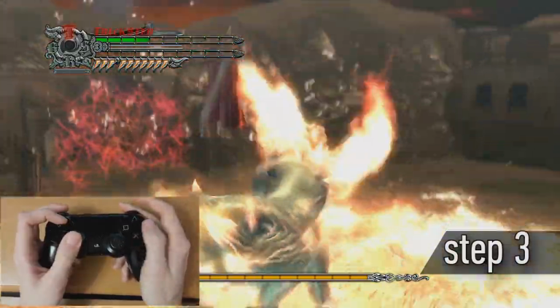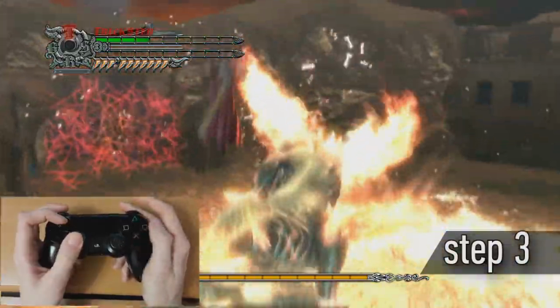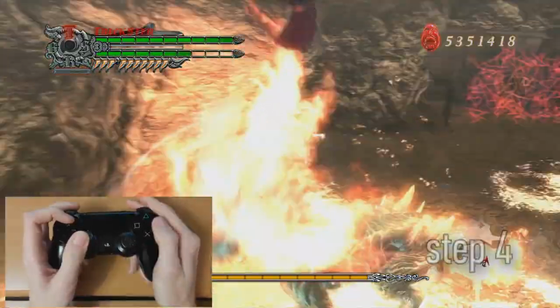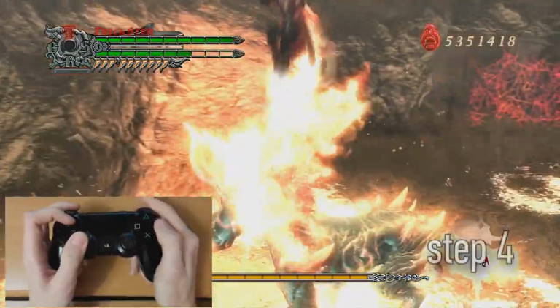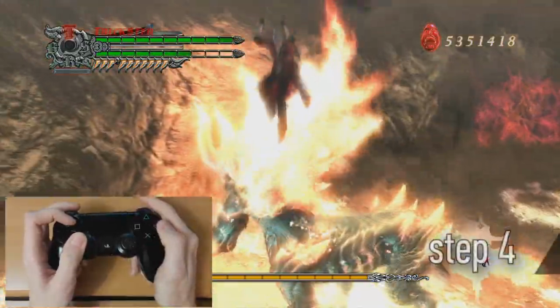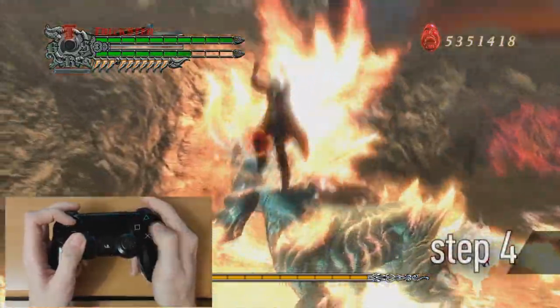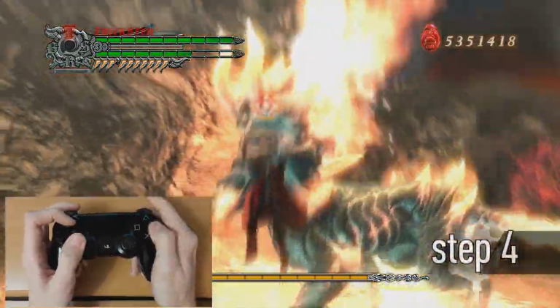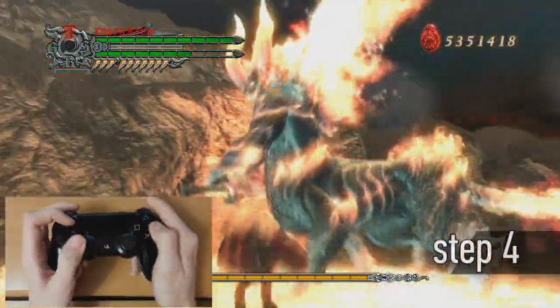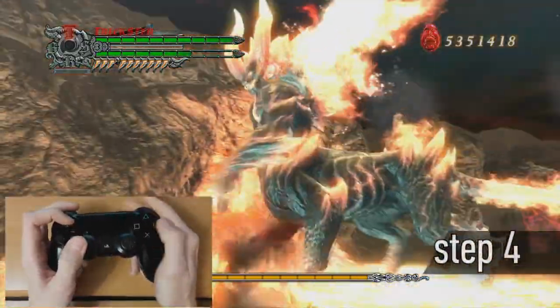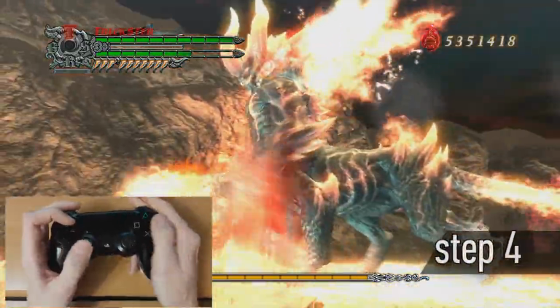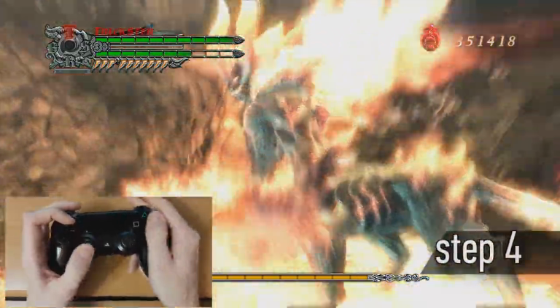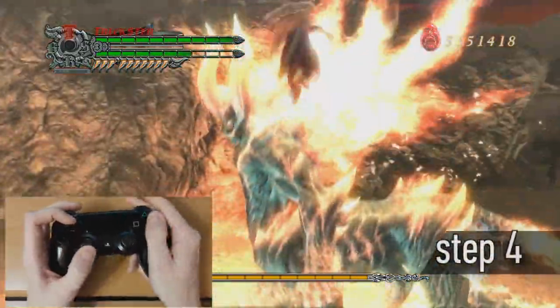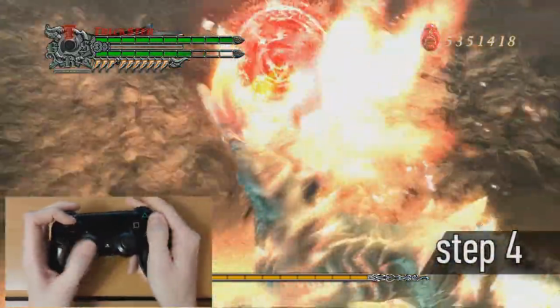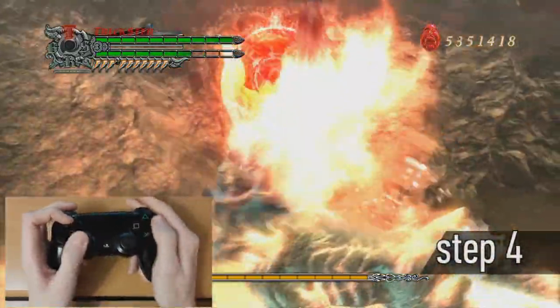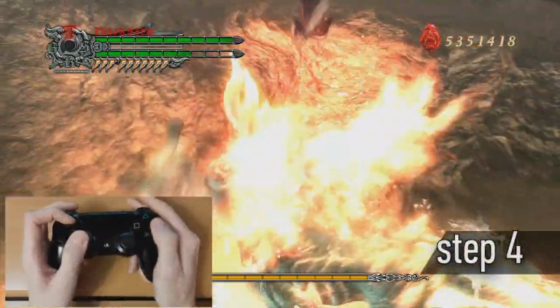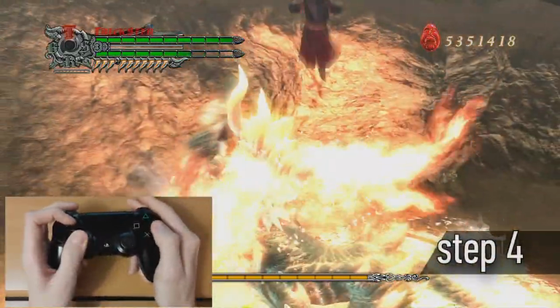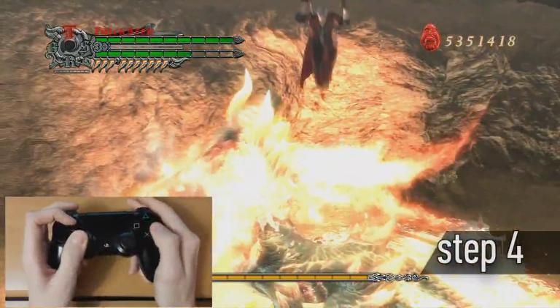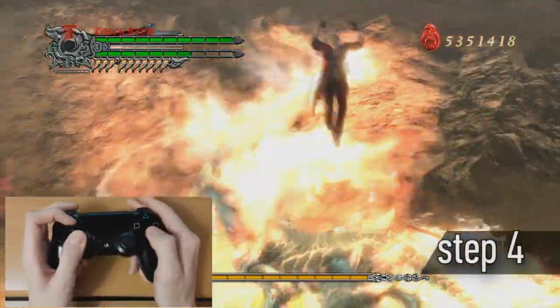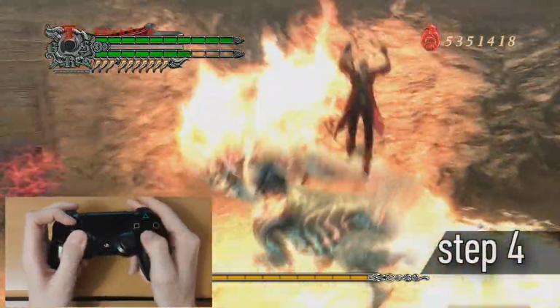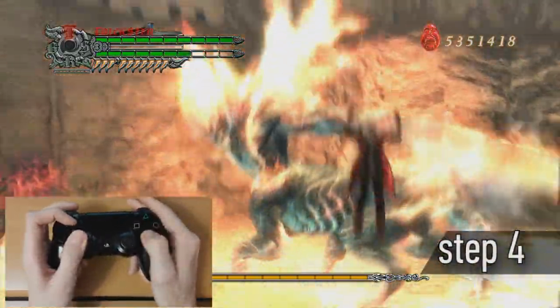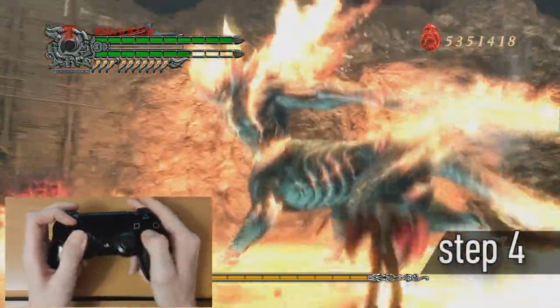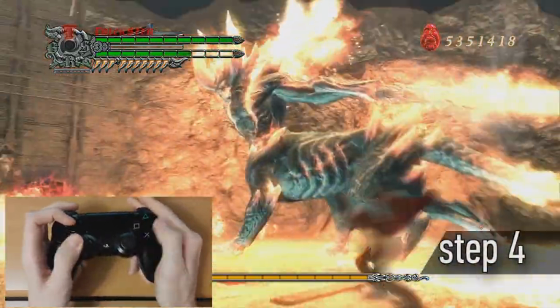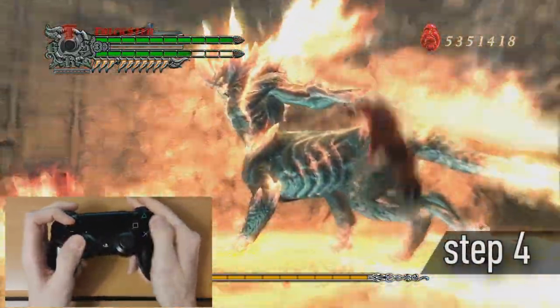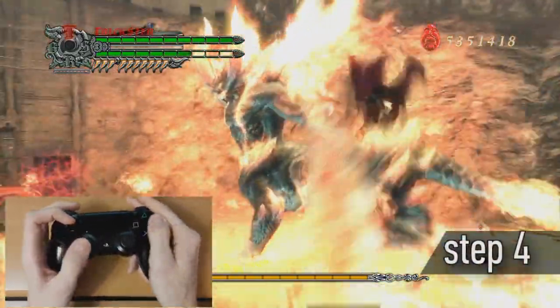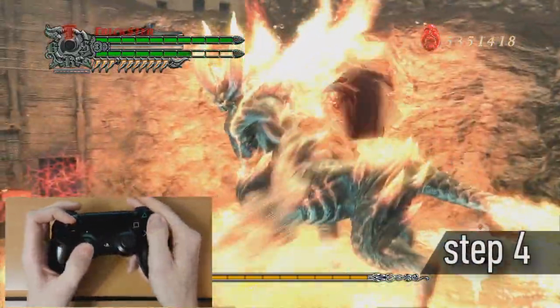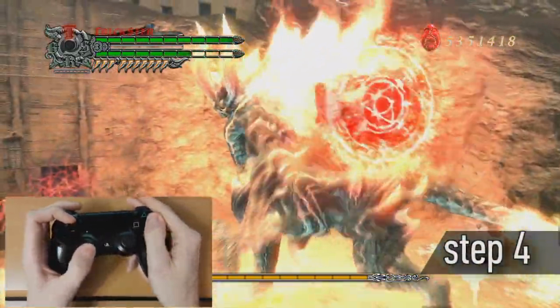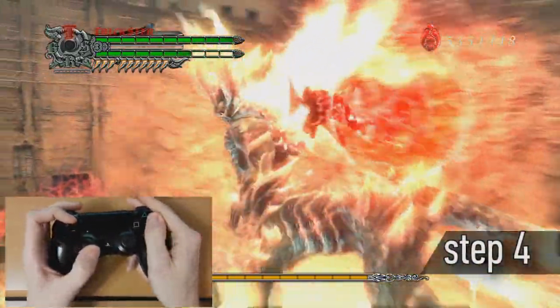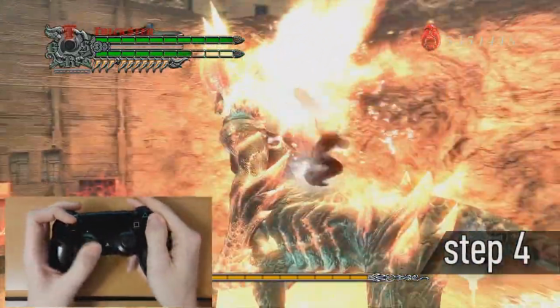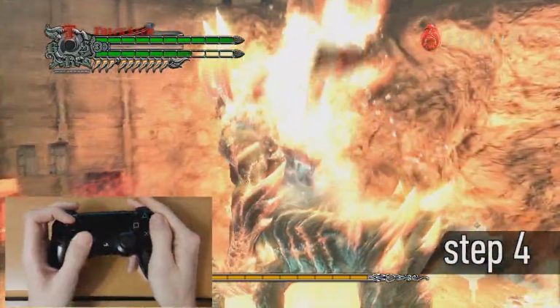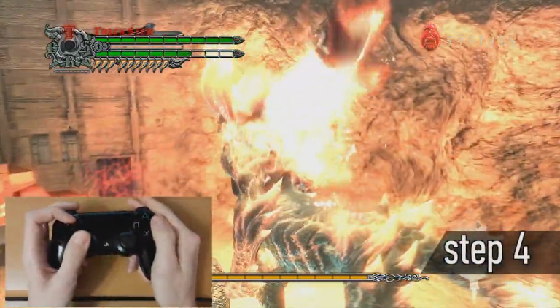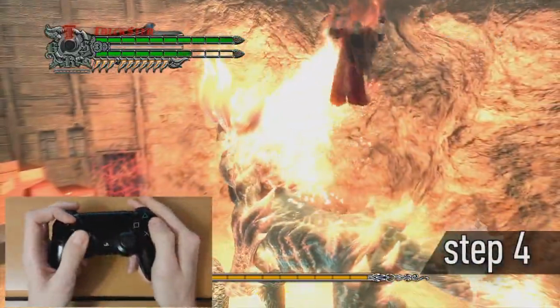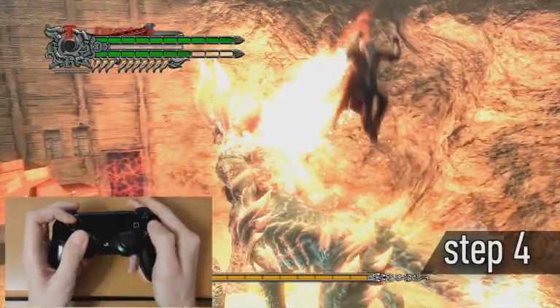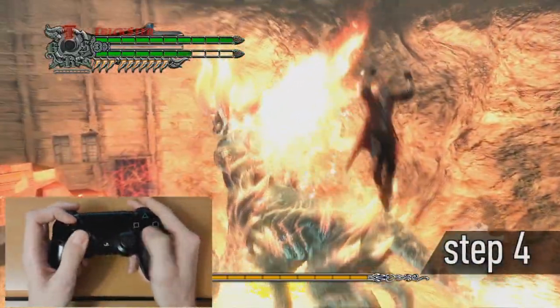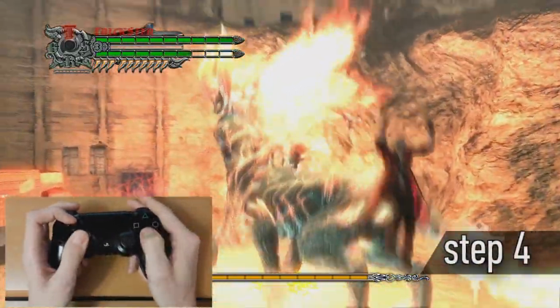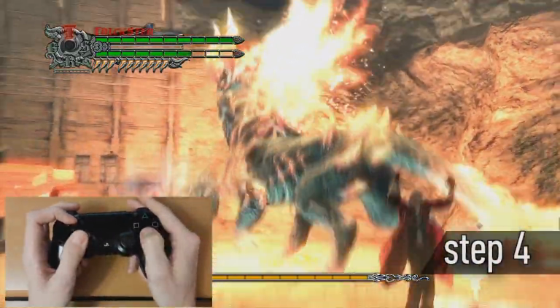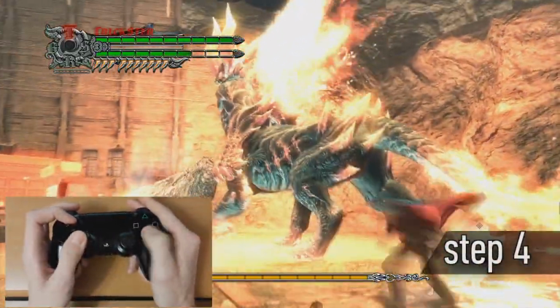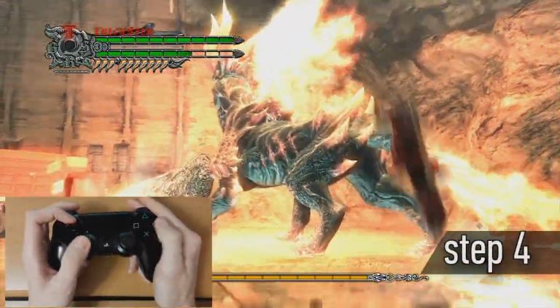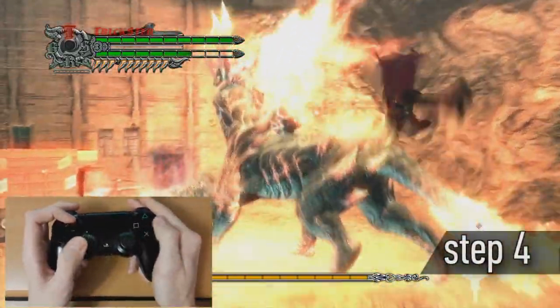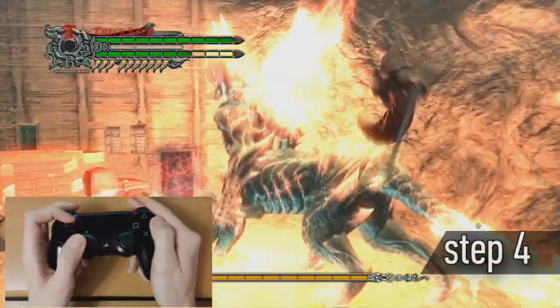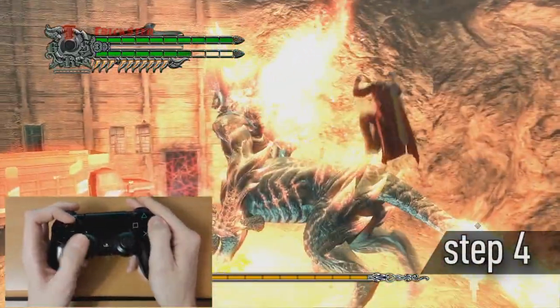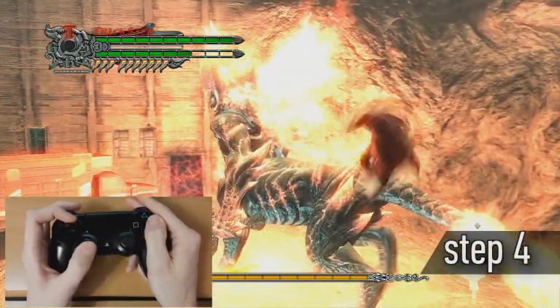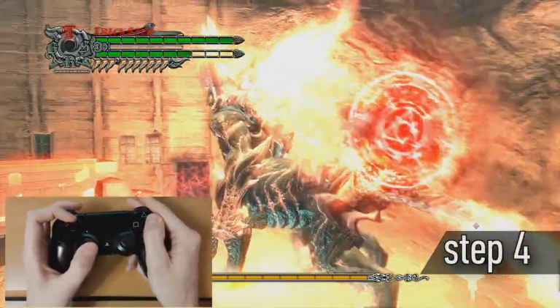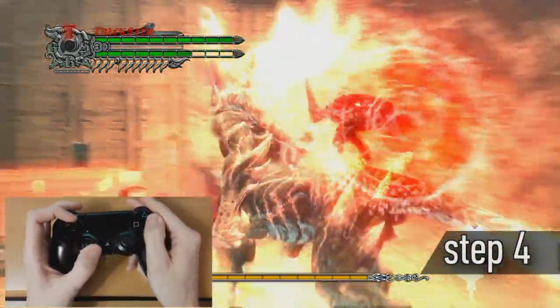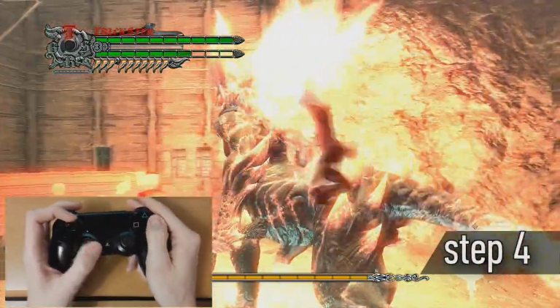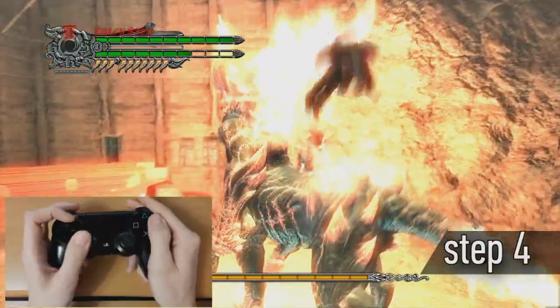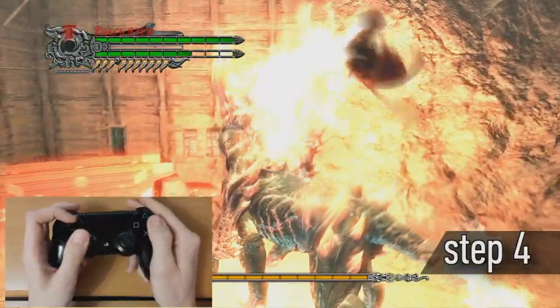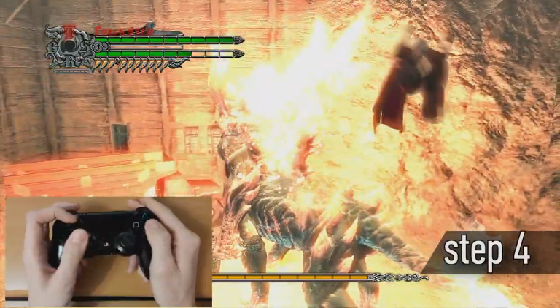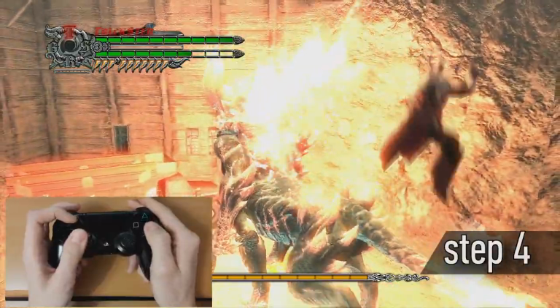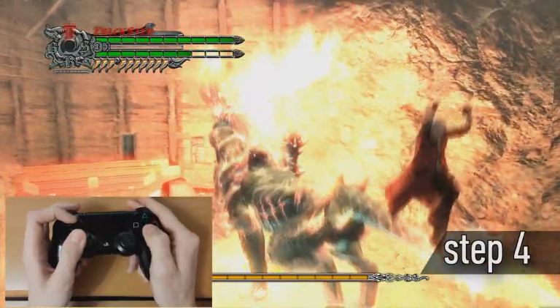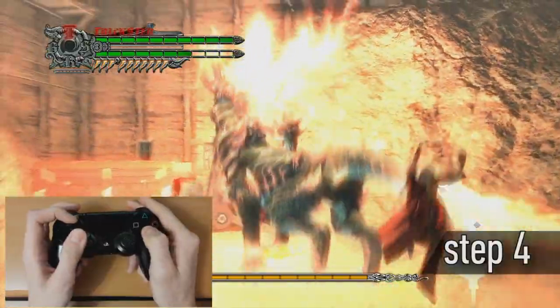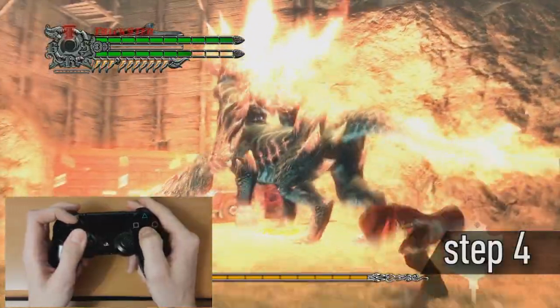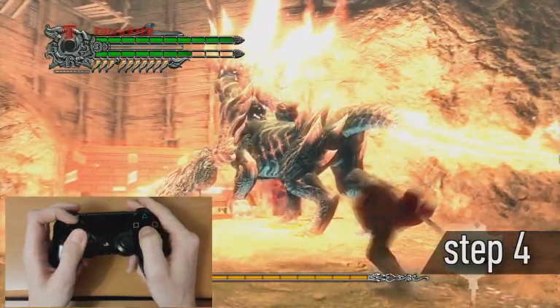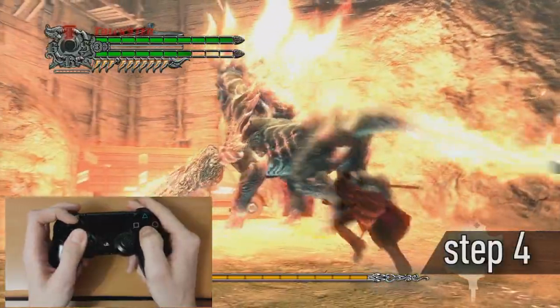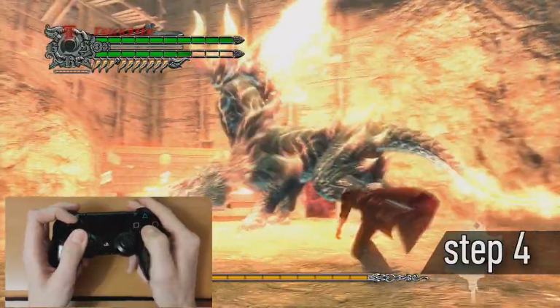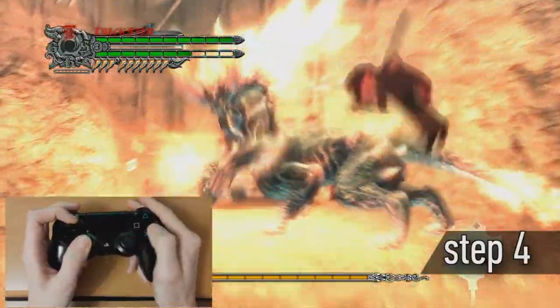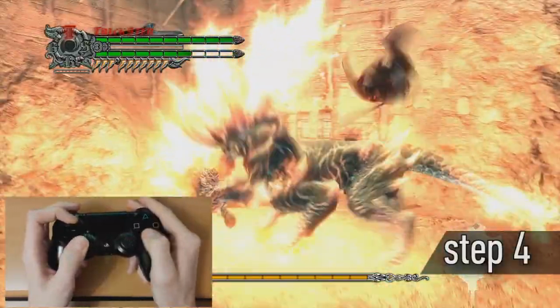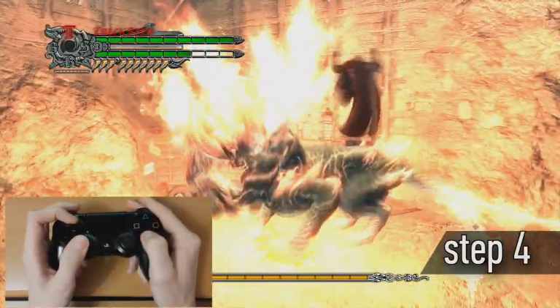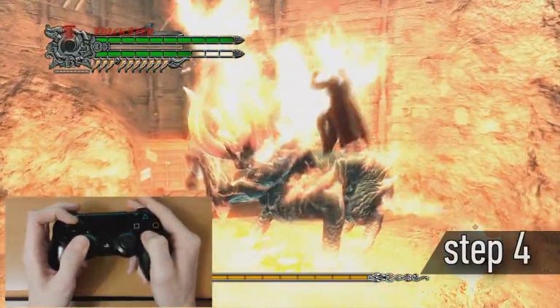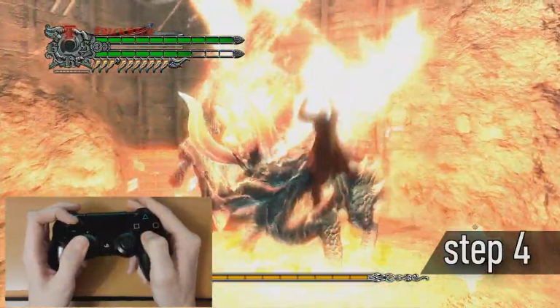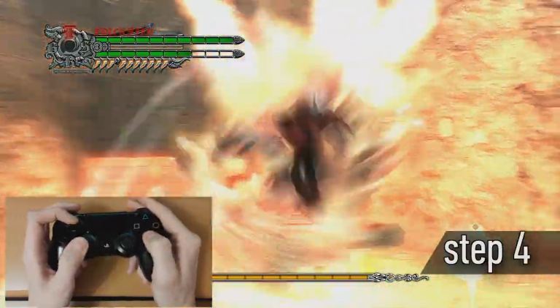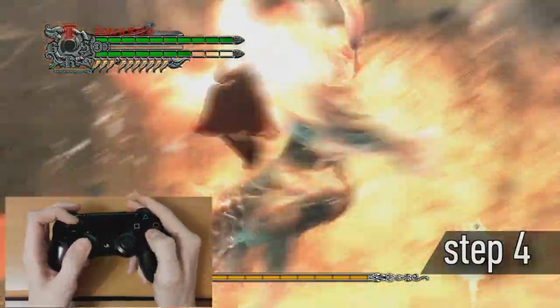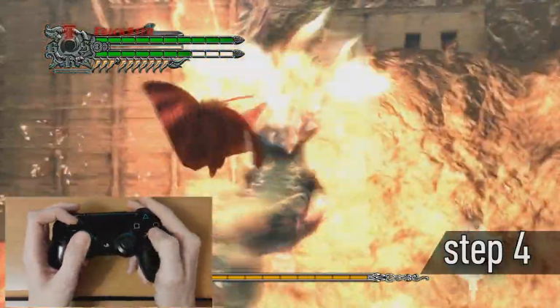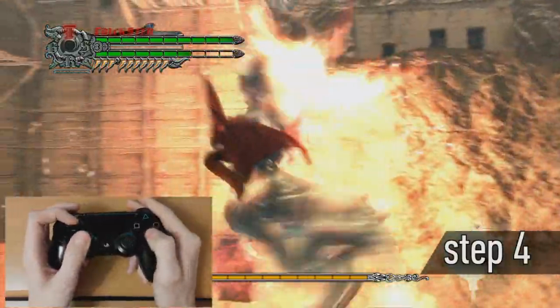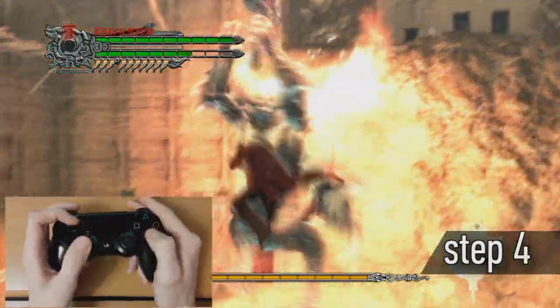Step 4. All the same as in the last step — just add the direction back from the enemy before the jump.